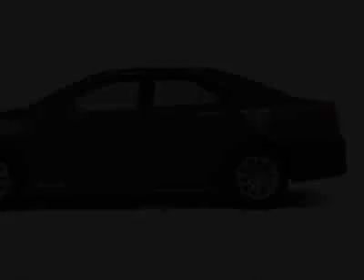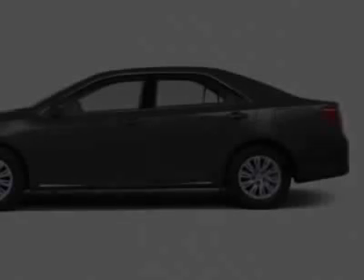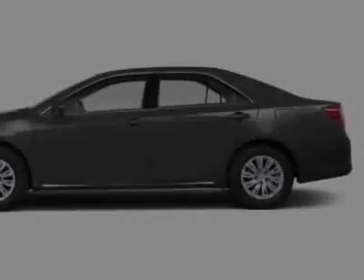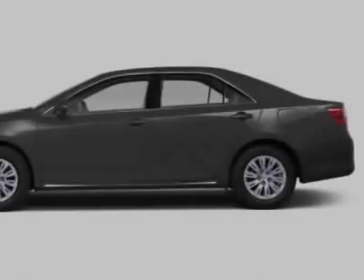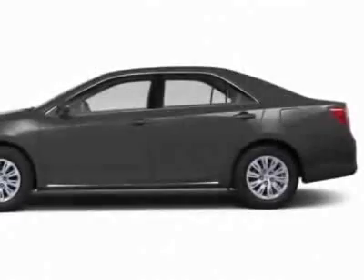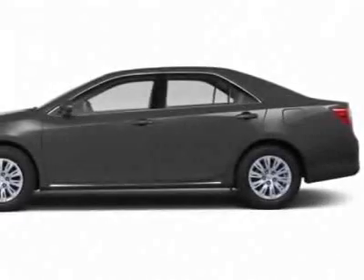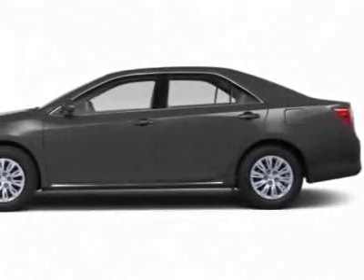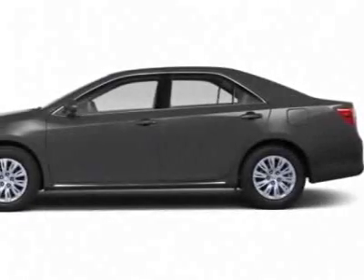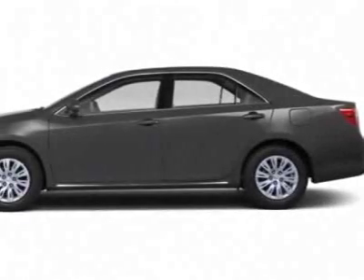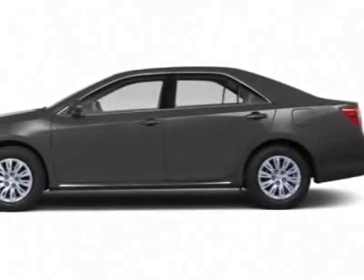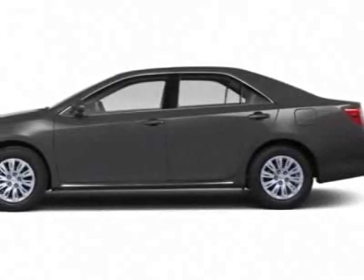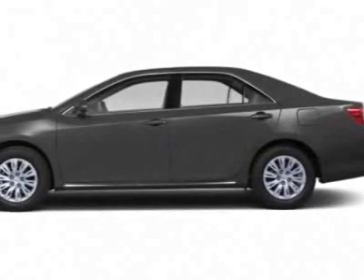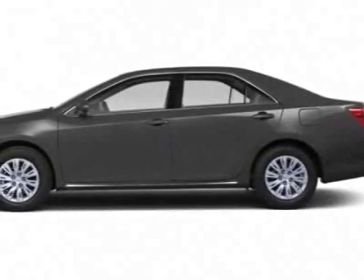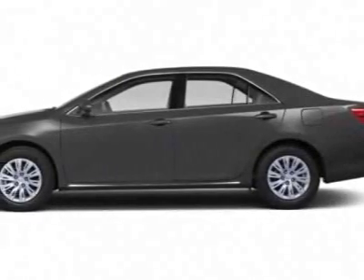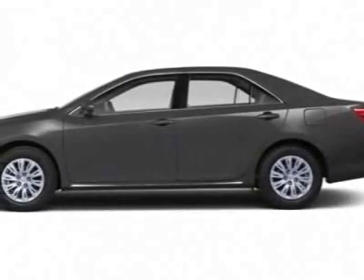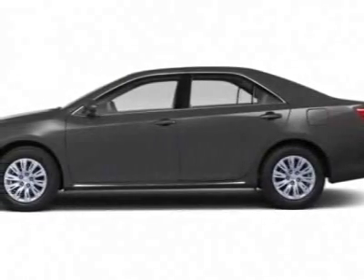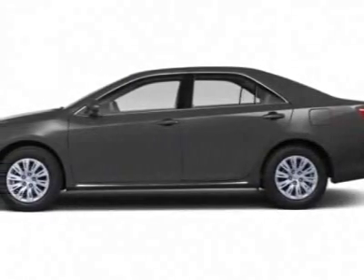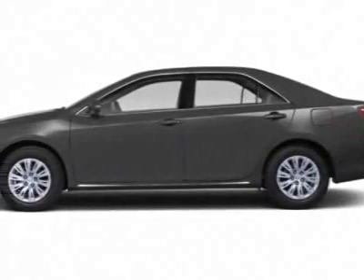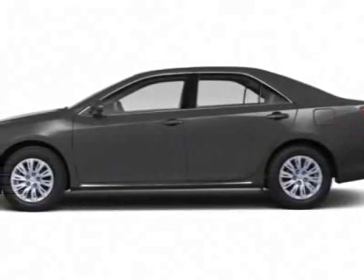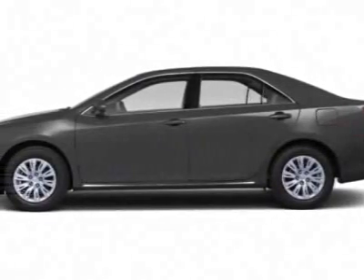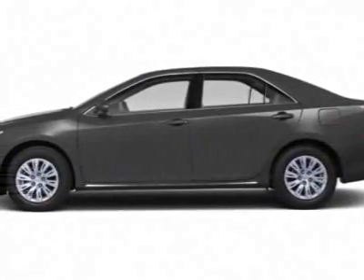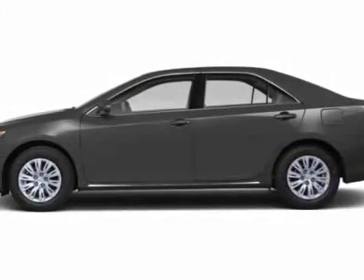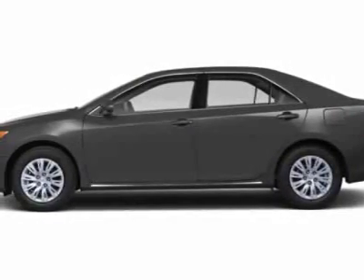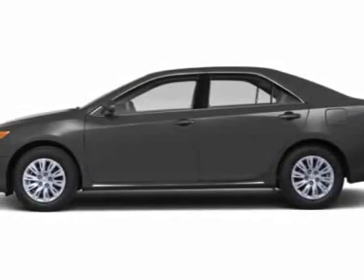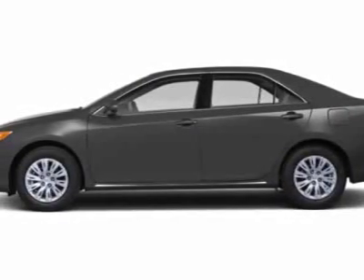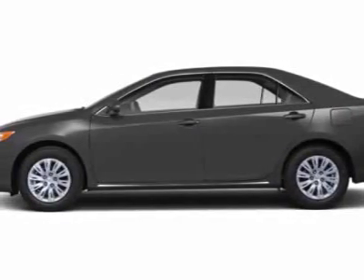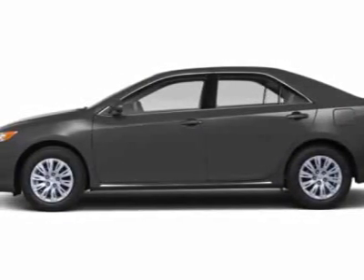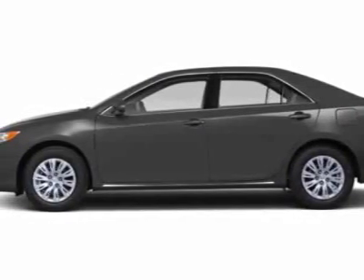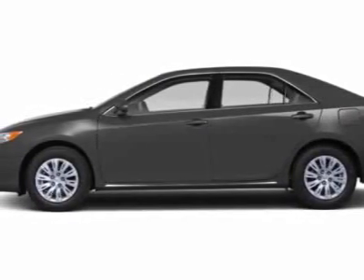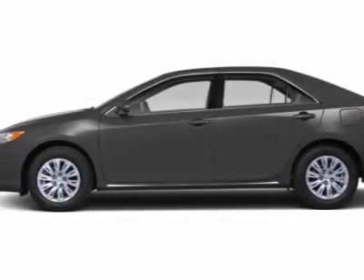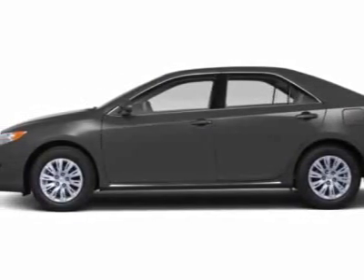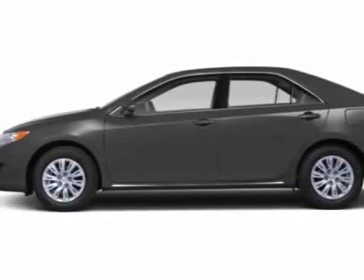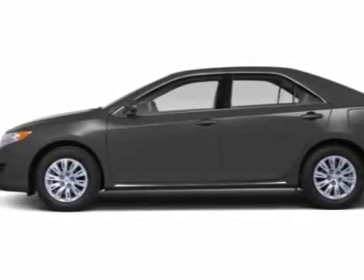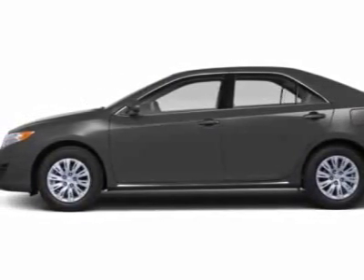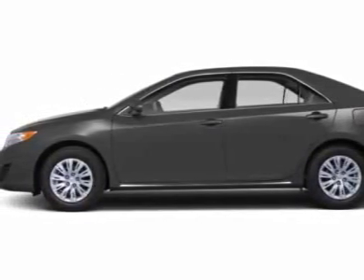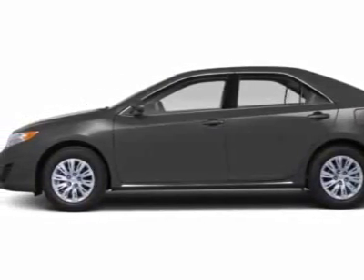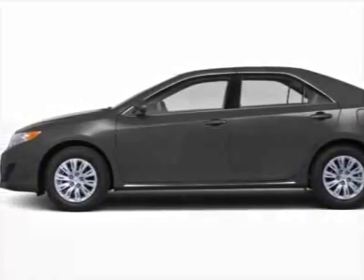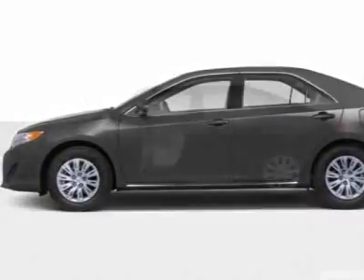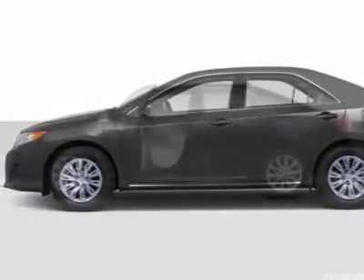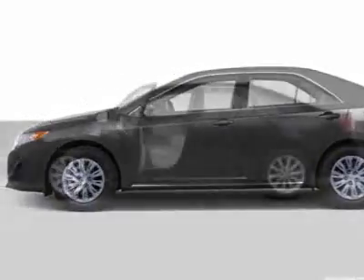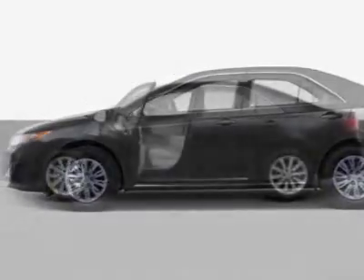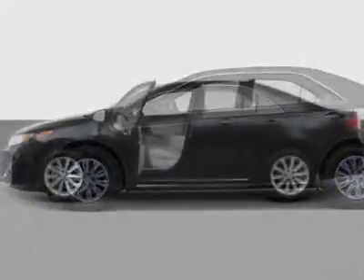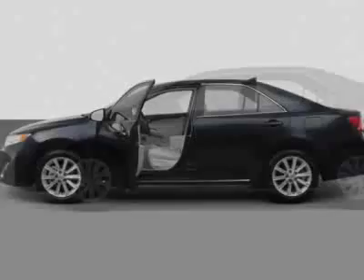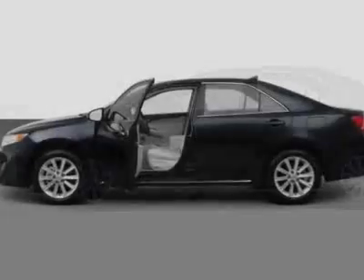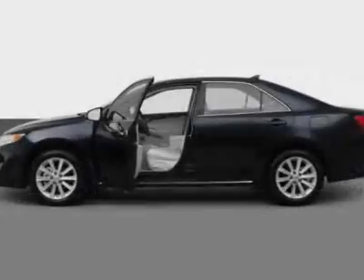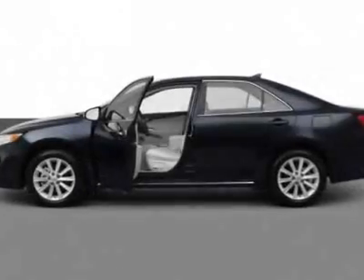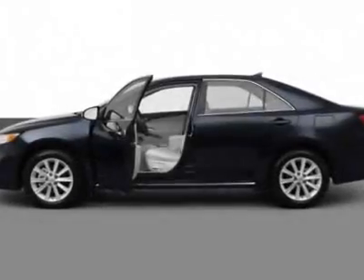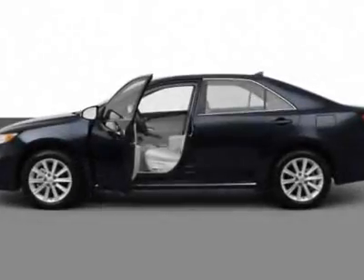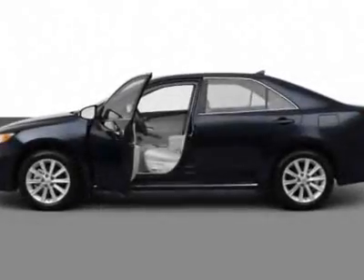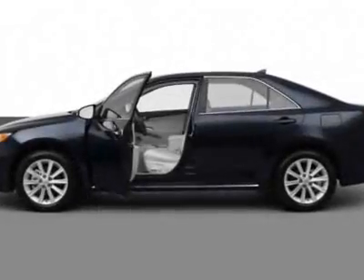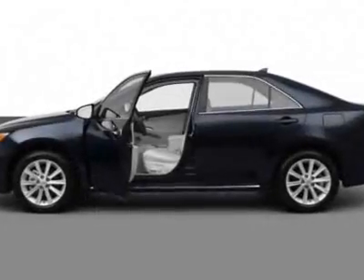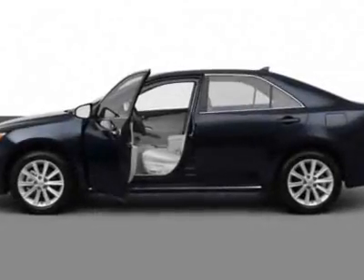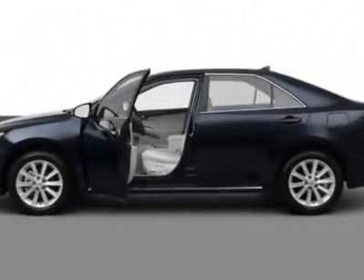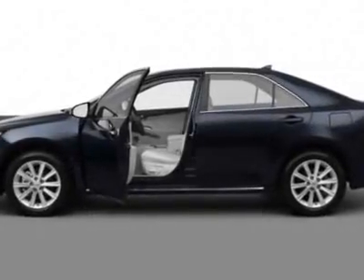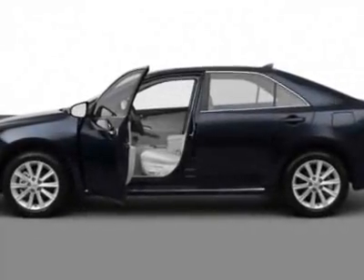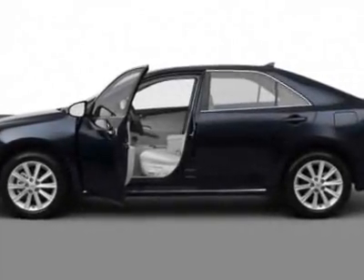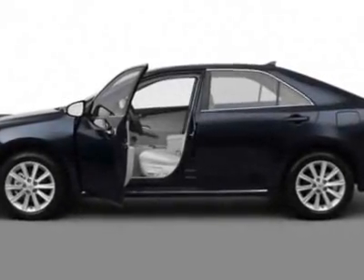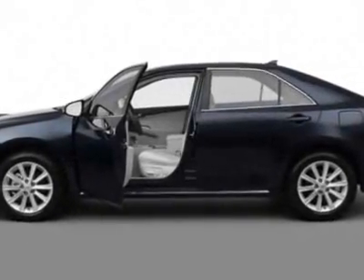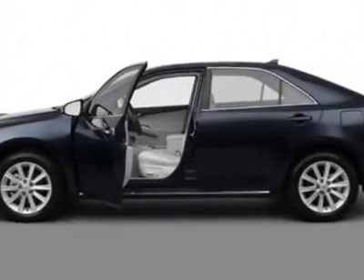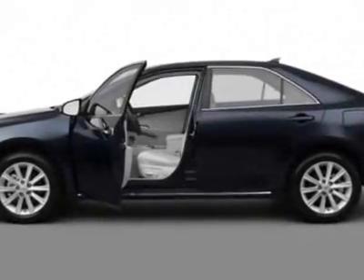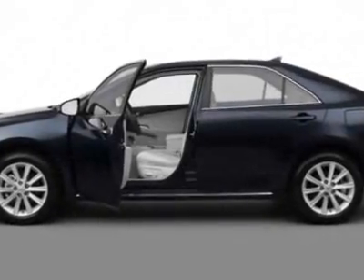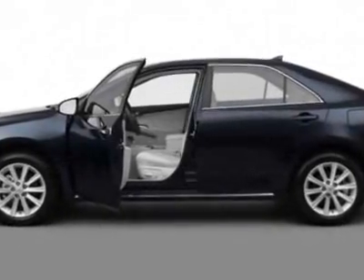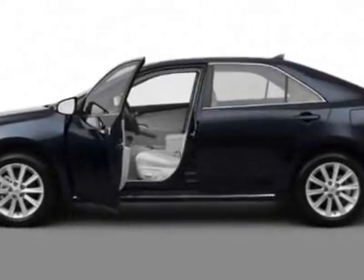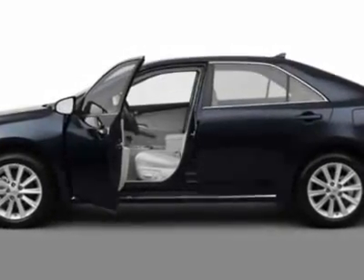Take a look at this new 2012 Toyota Camry. For your protection, this vehicle has a full factory warranty.